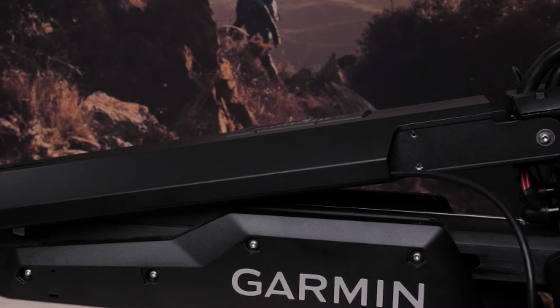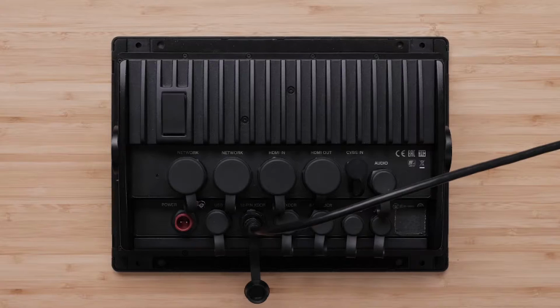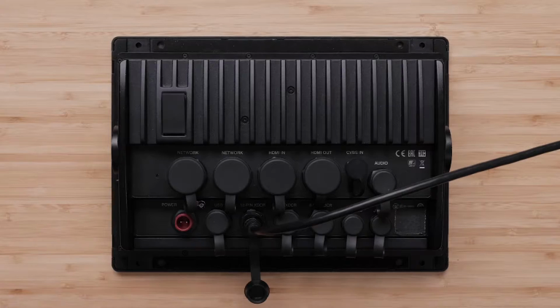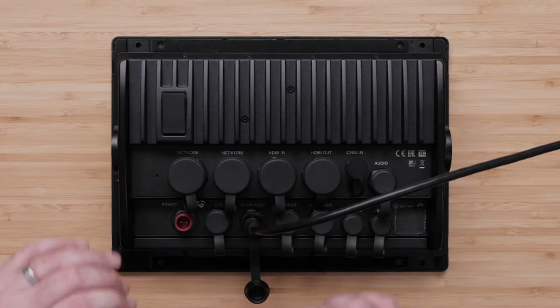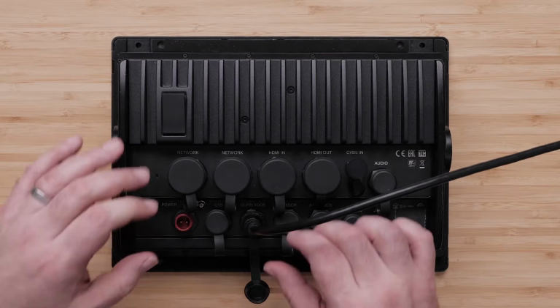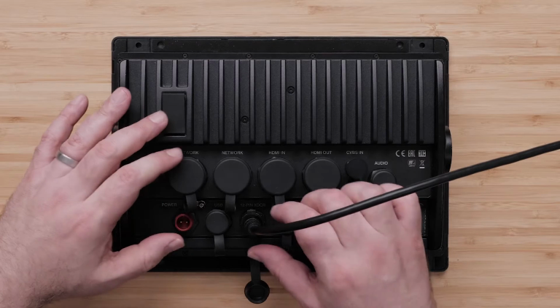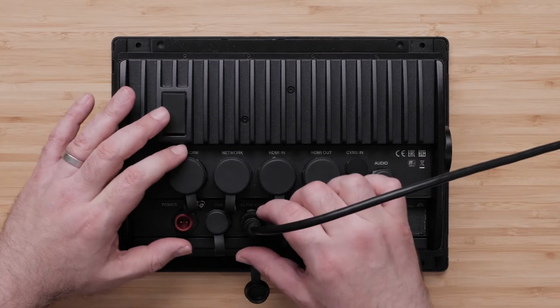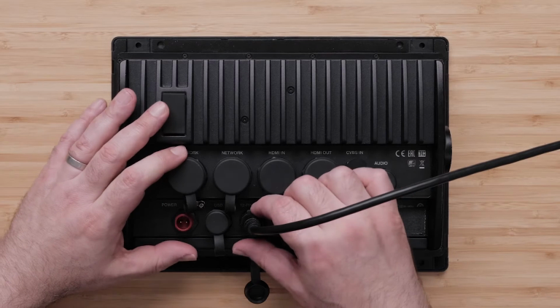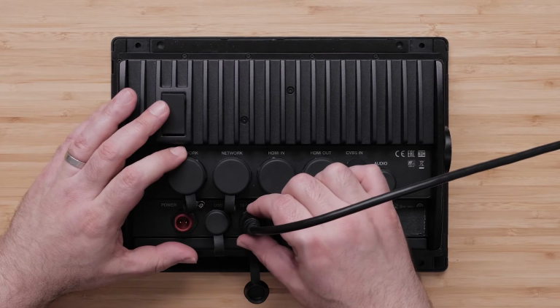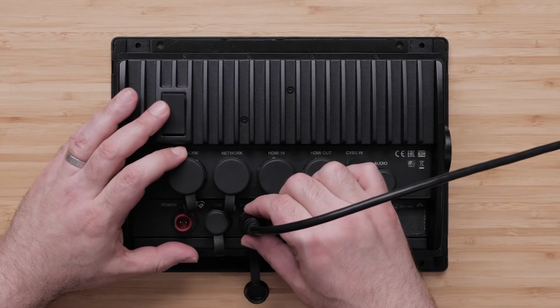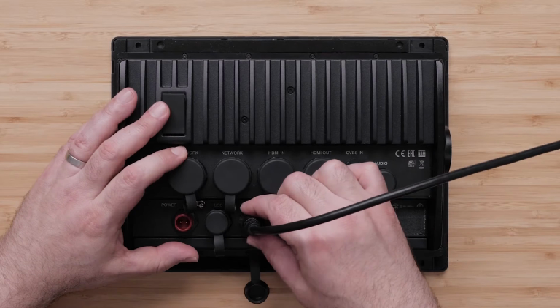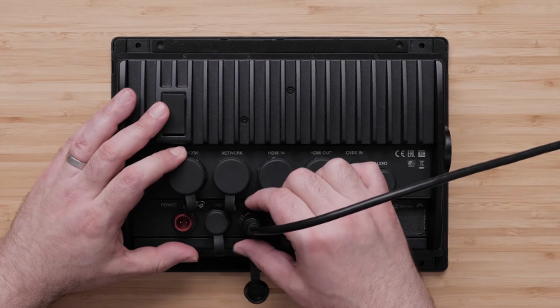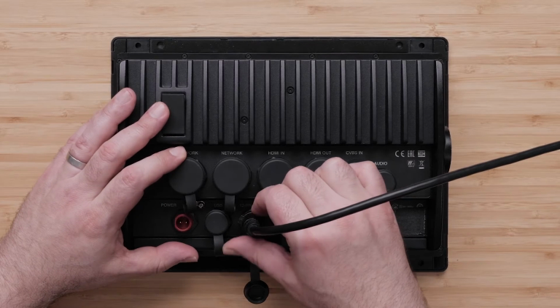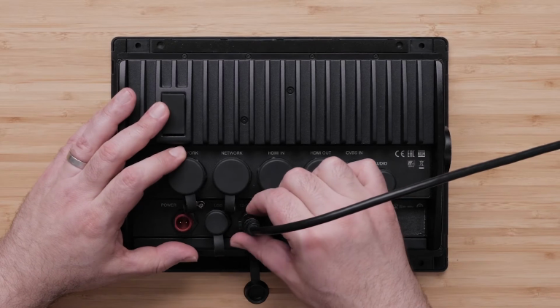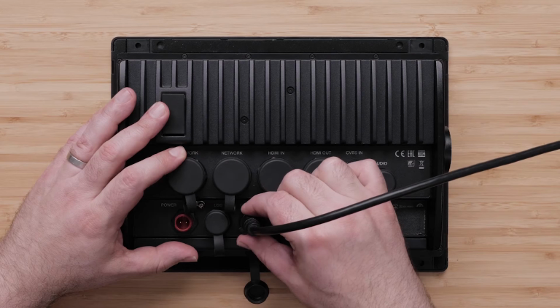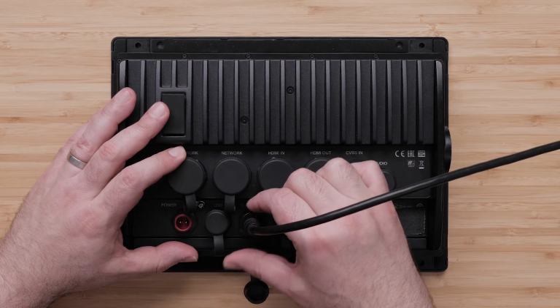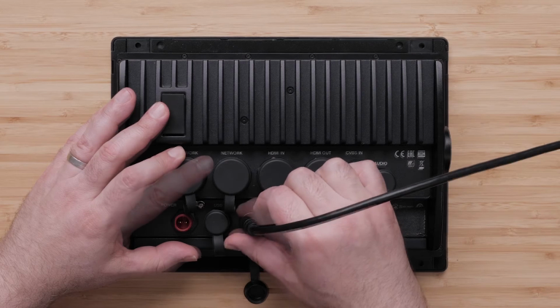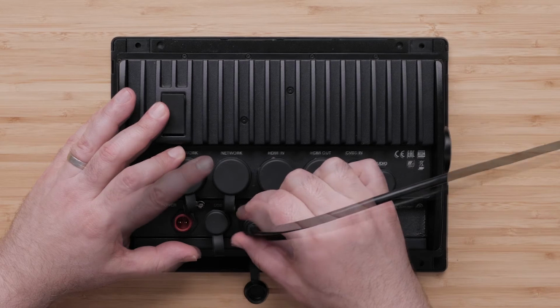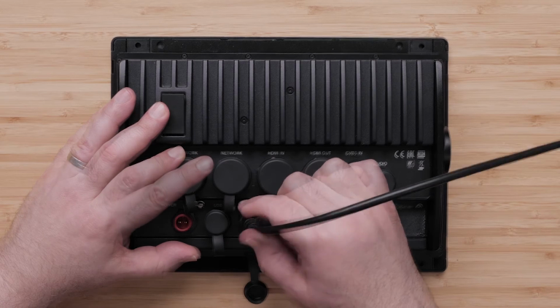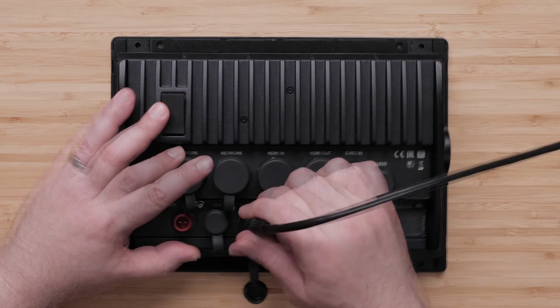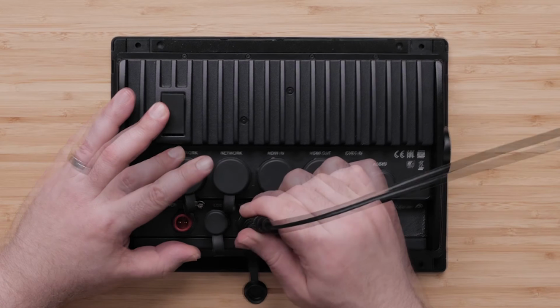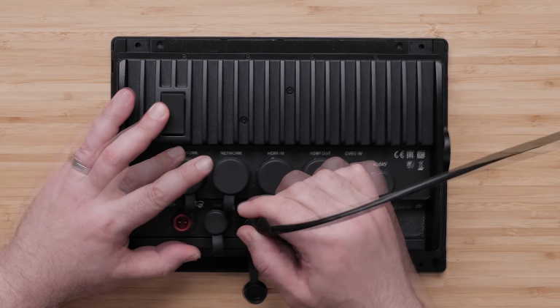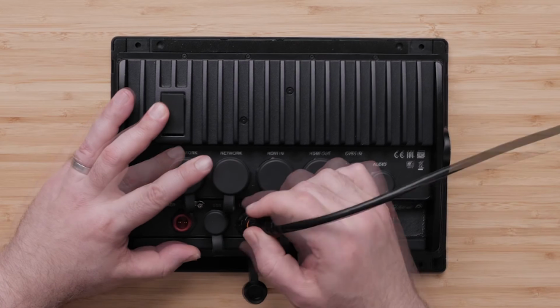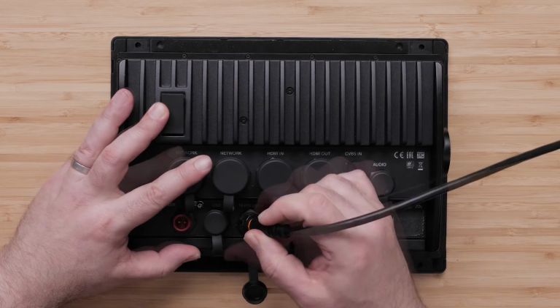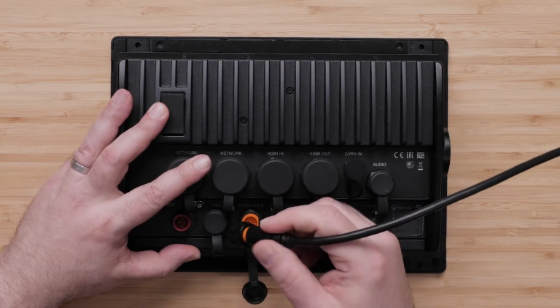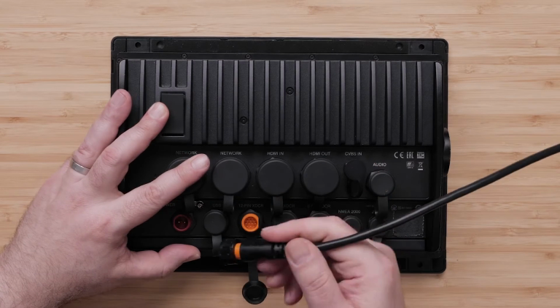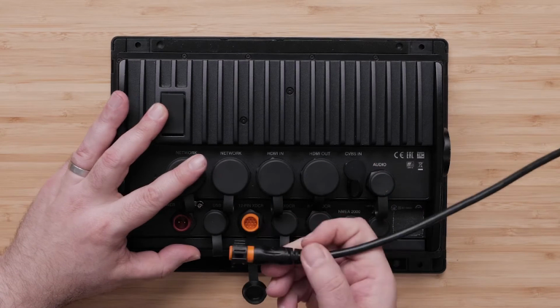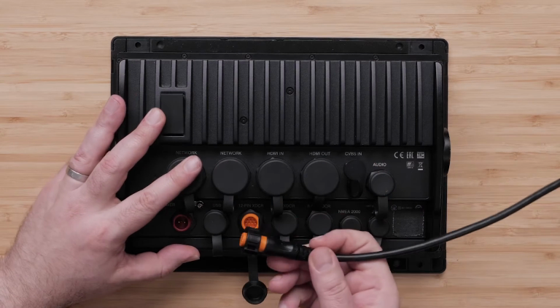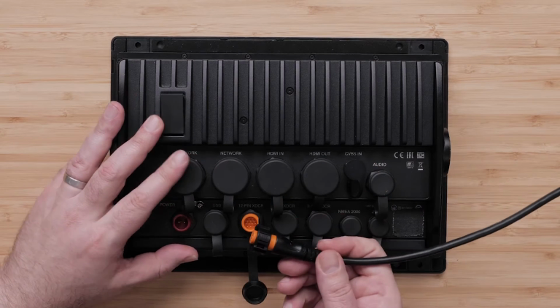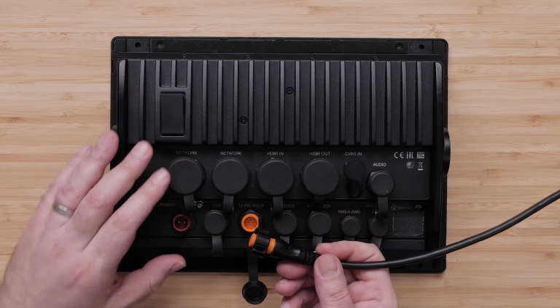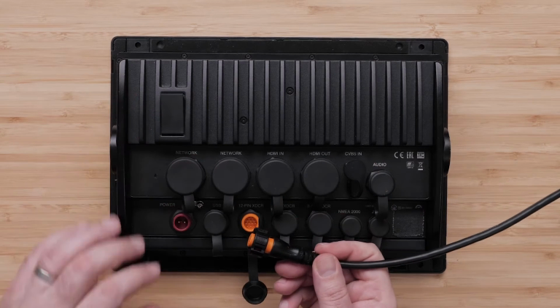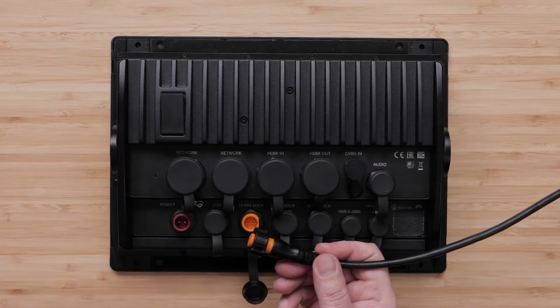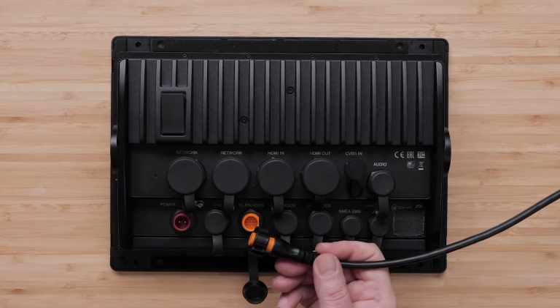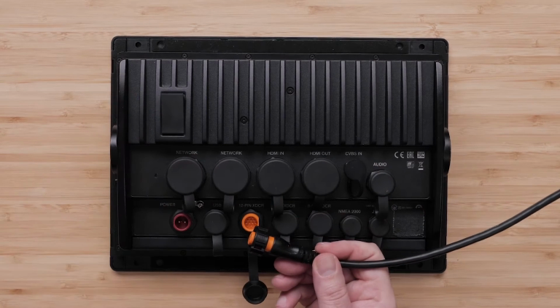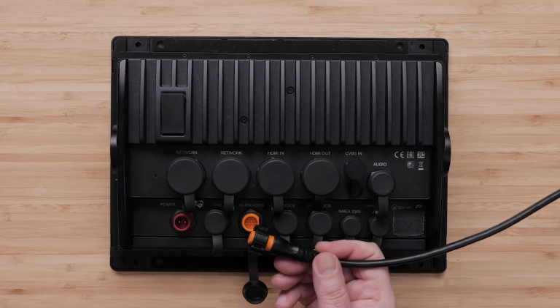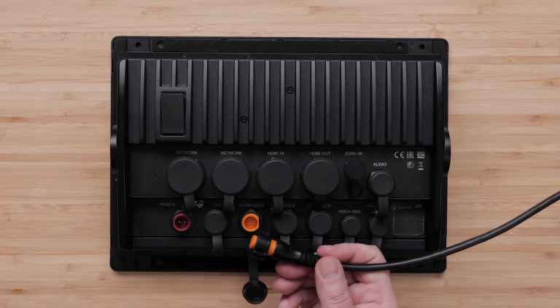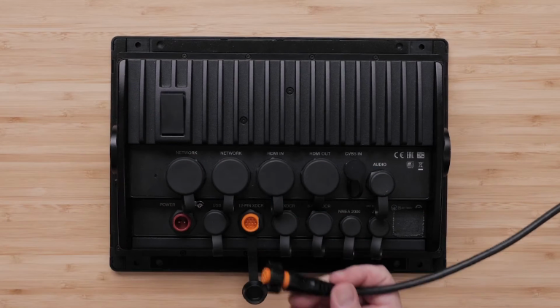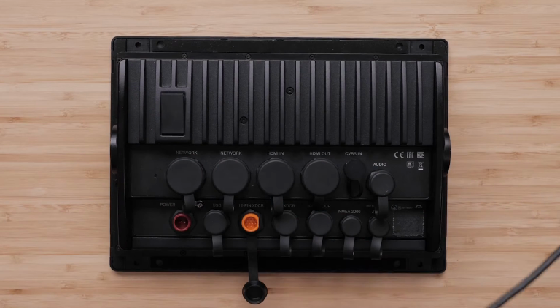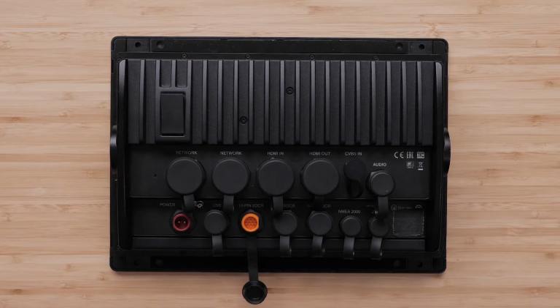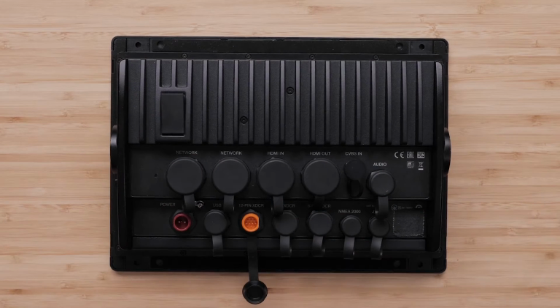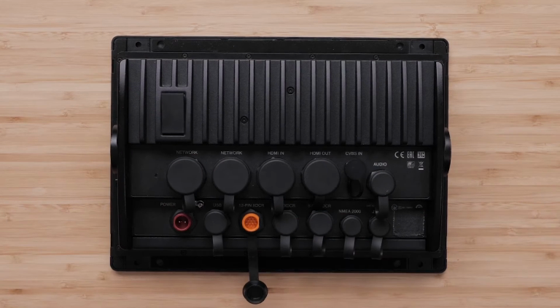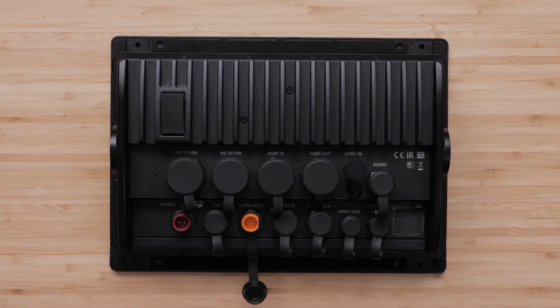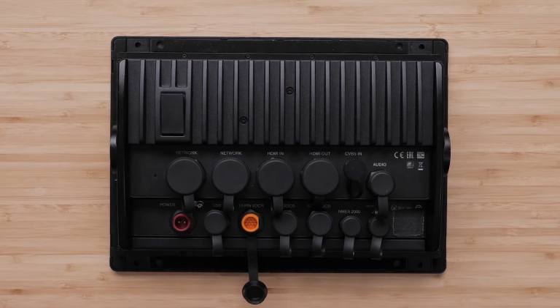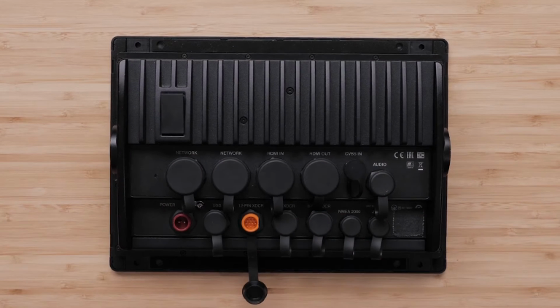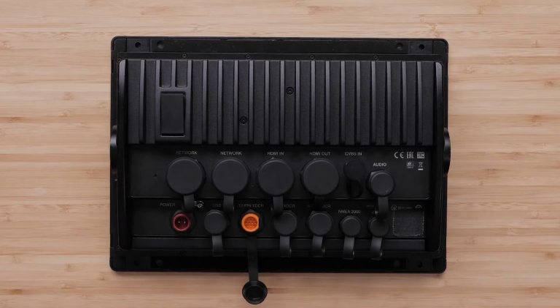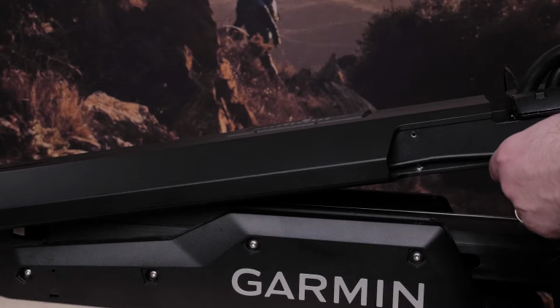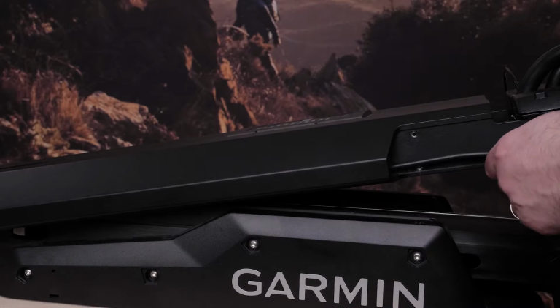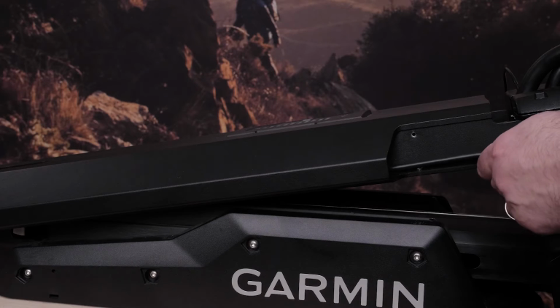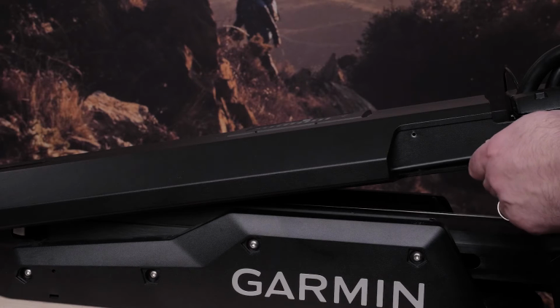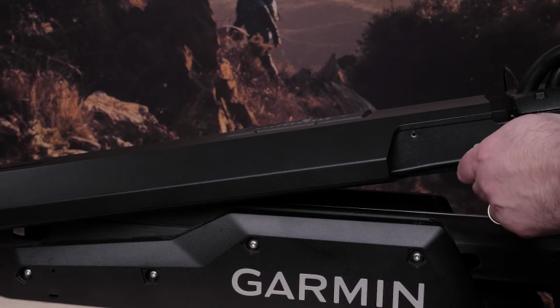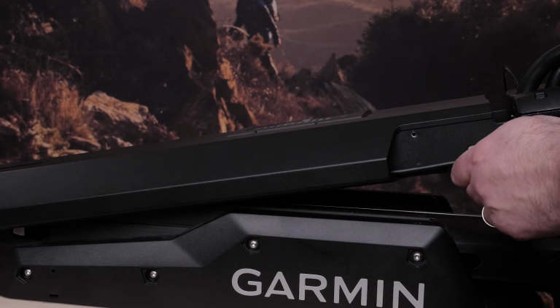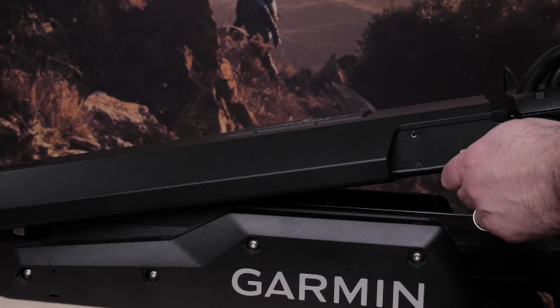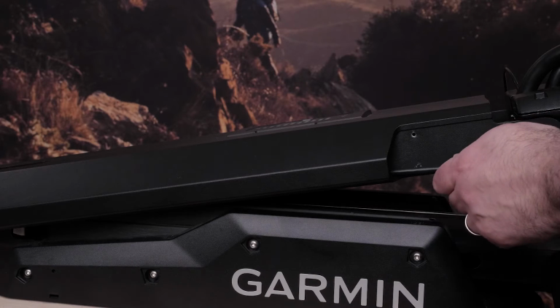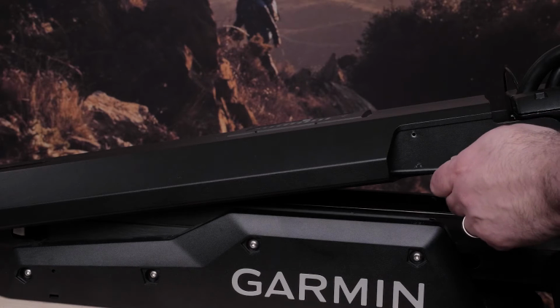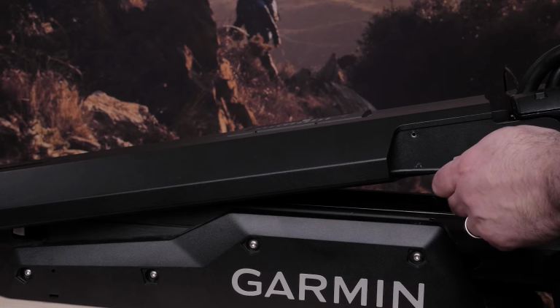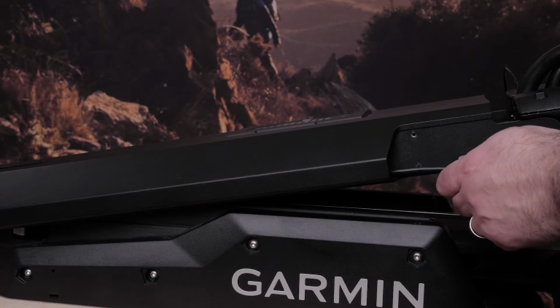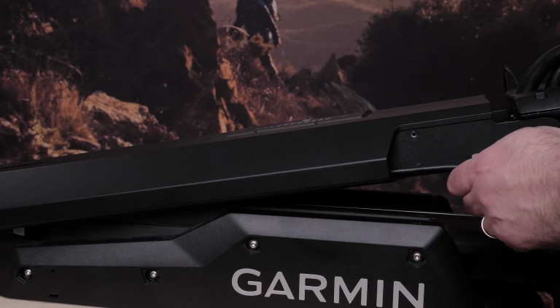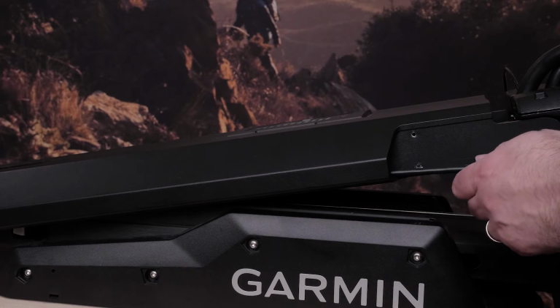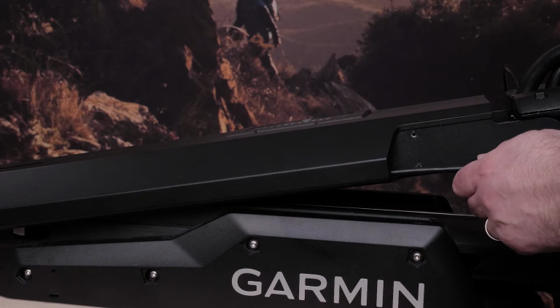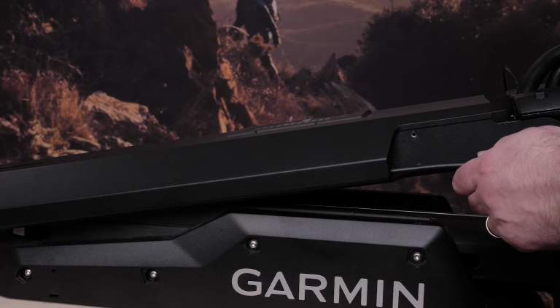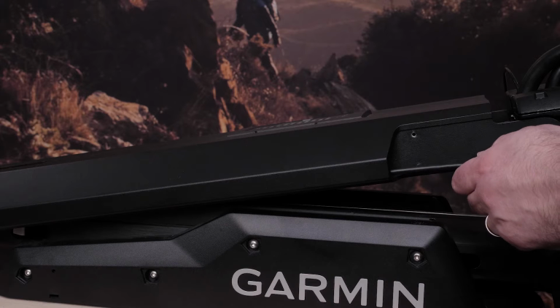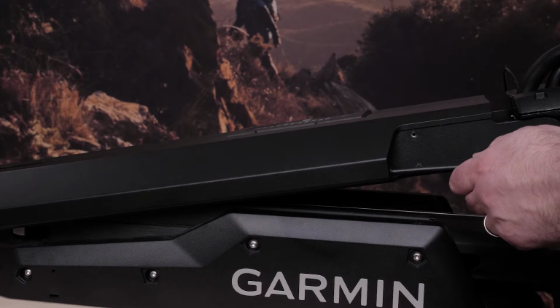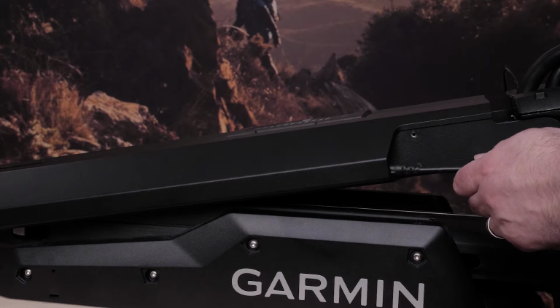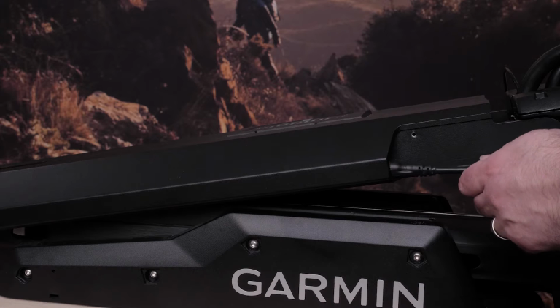Now disconnect the transducer cable from your chartplotter, then pull the transducer cable out of the channel.